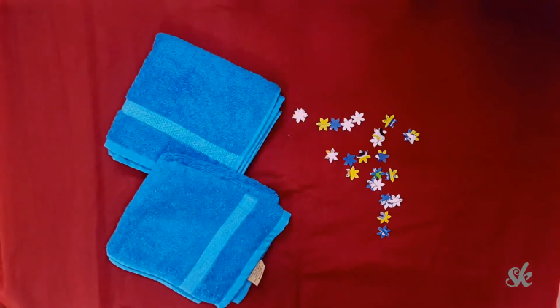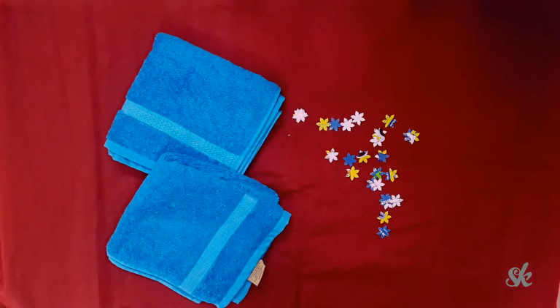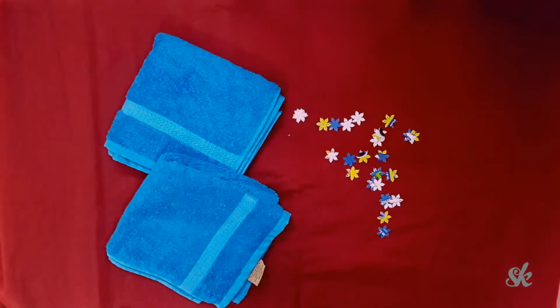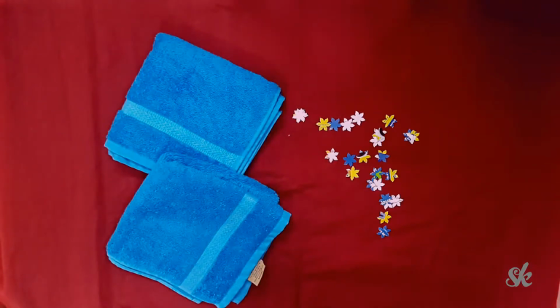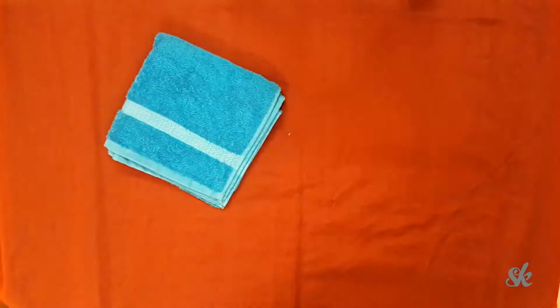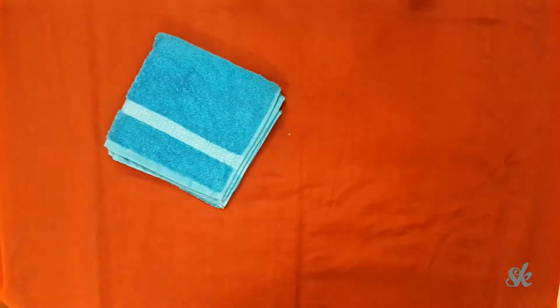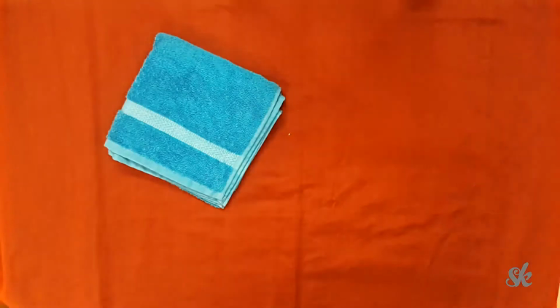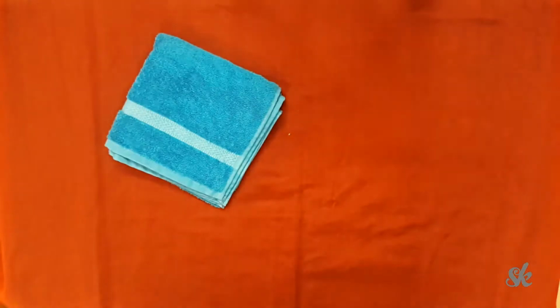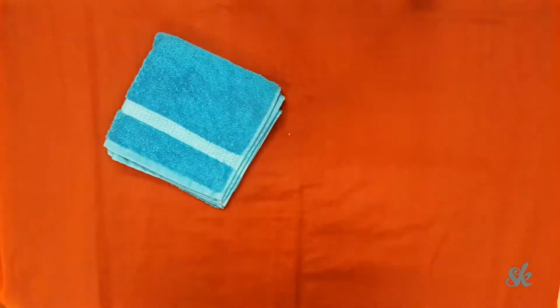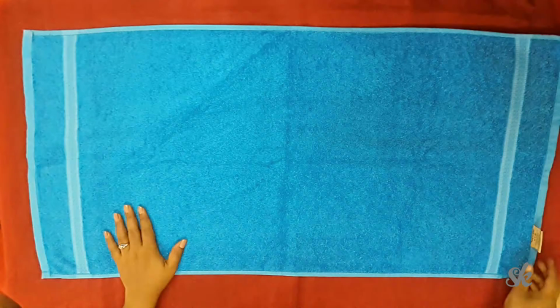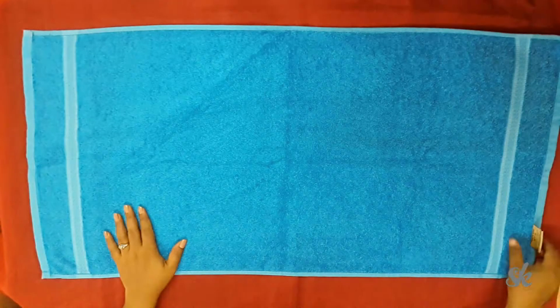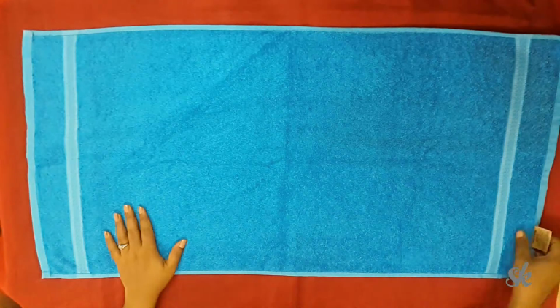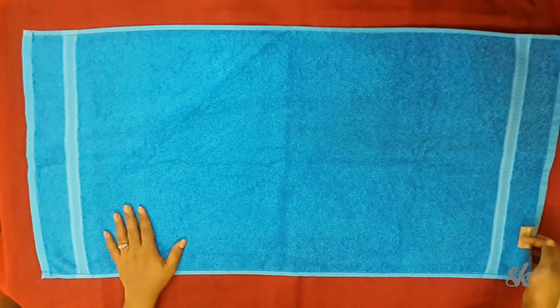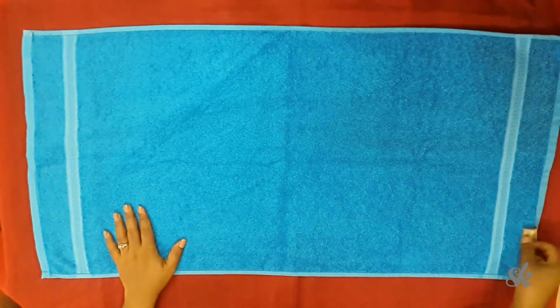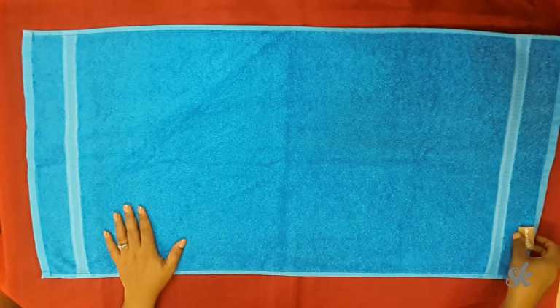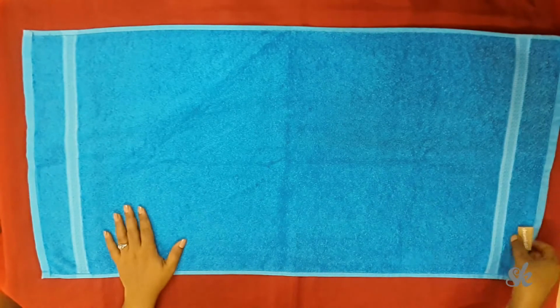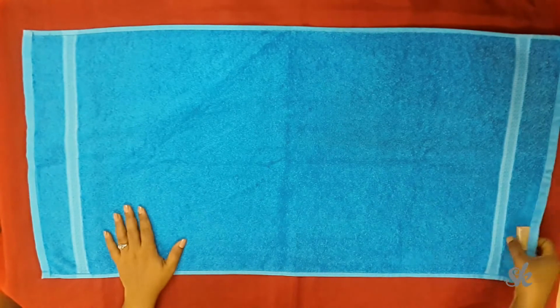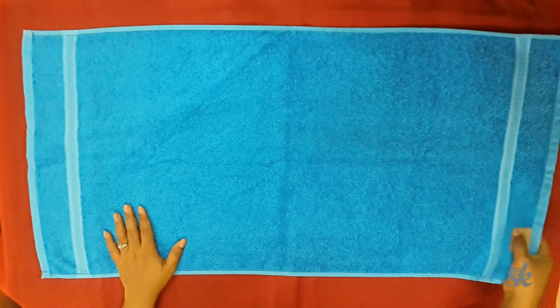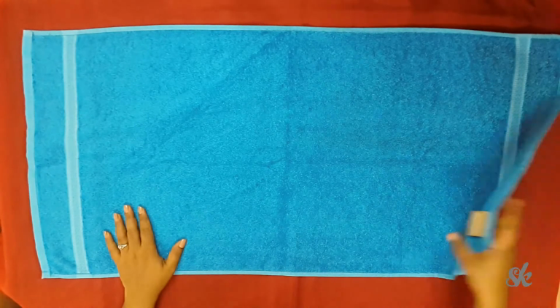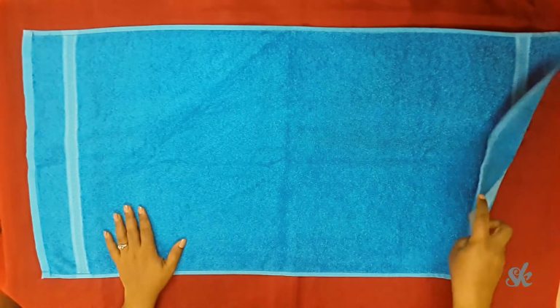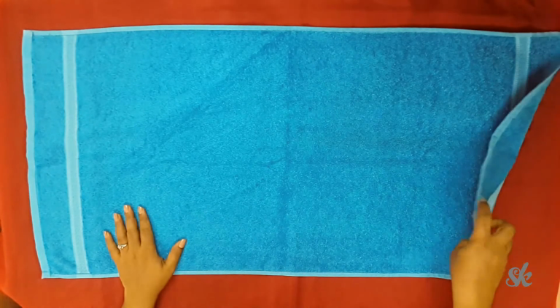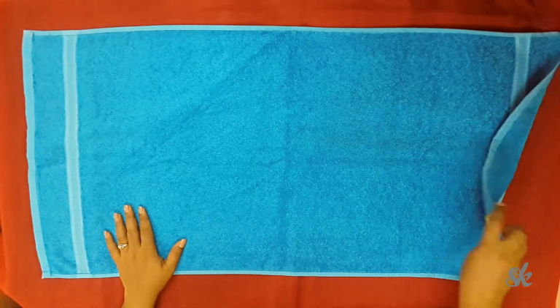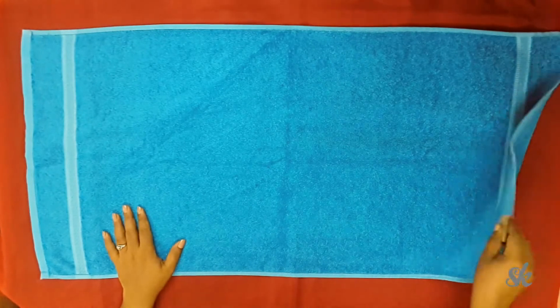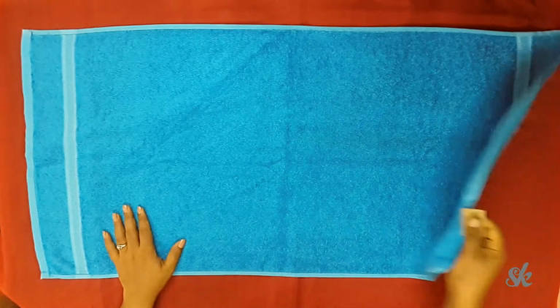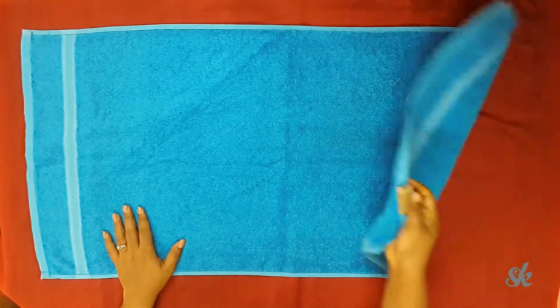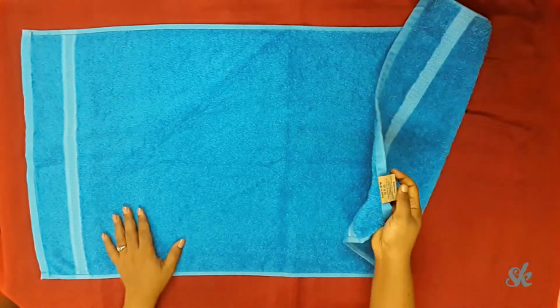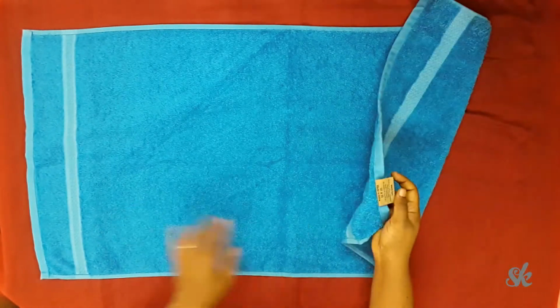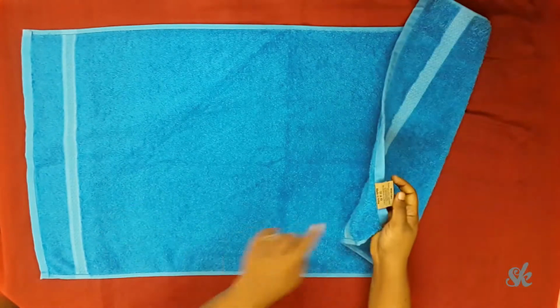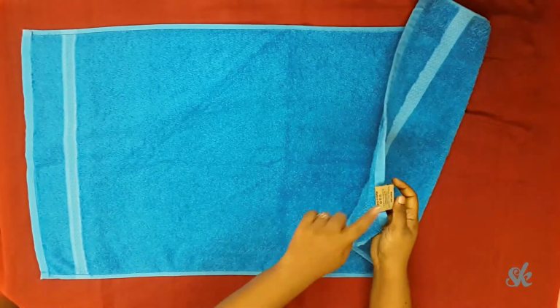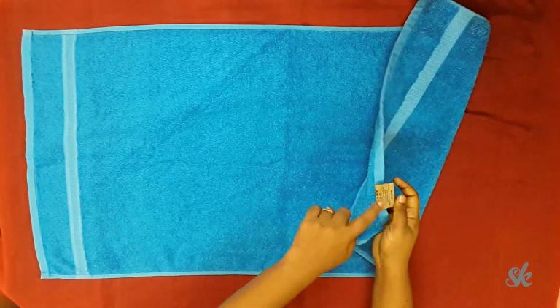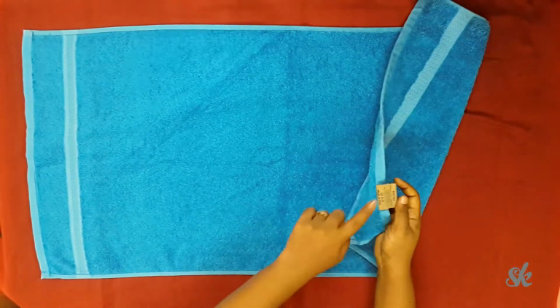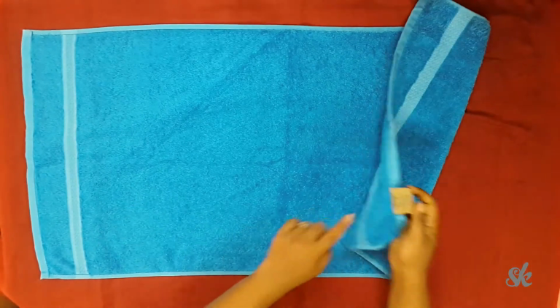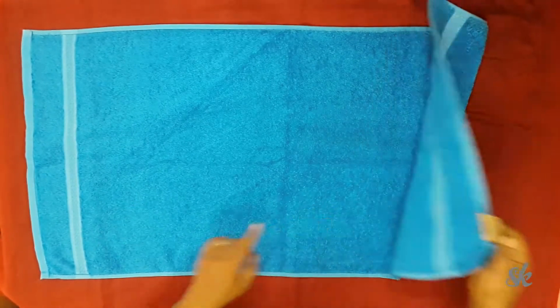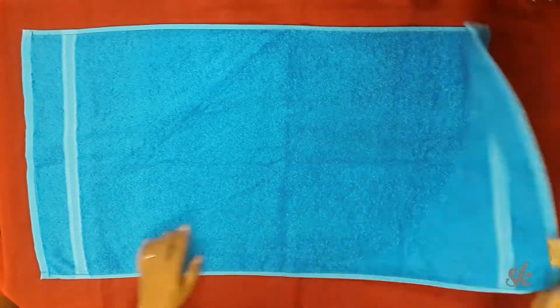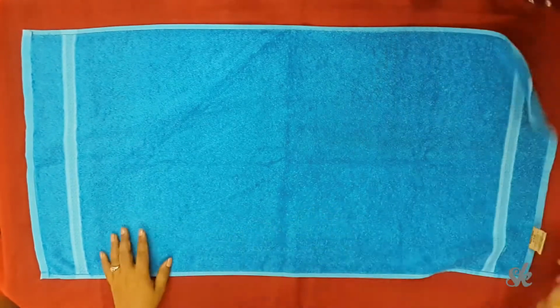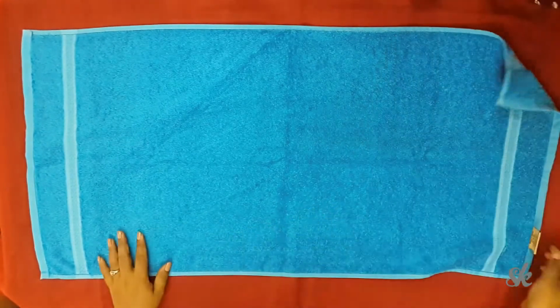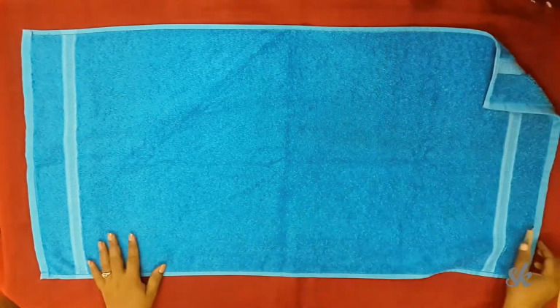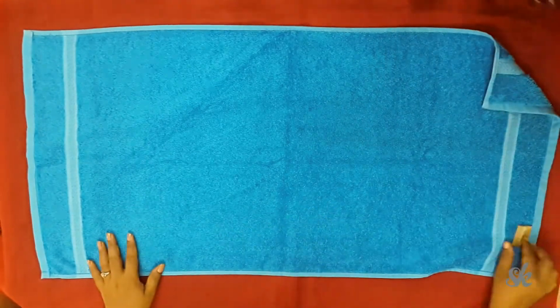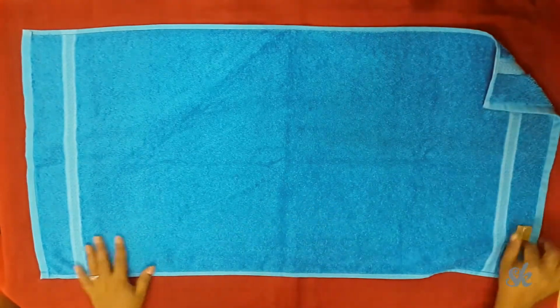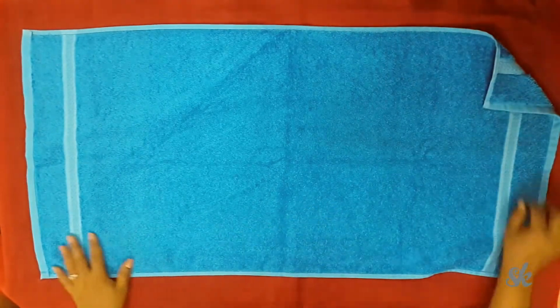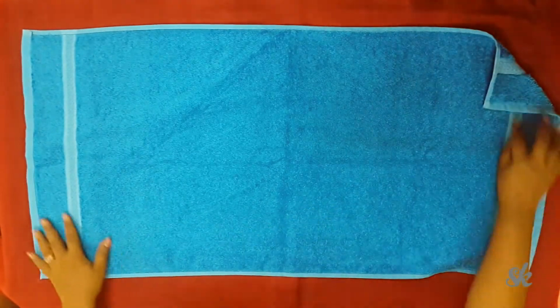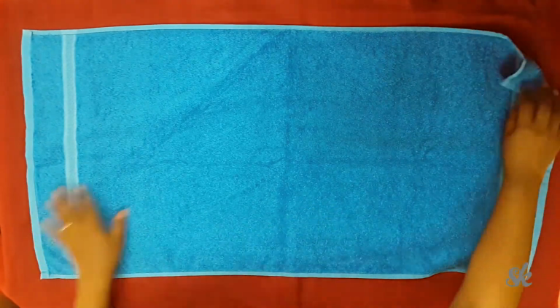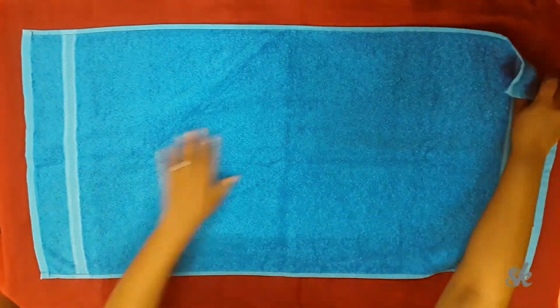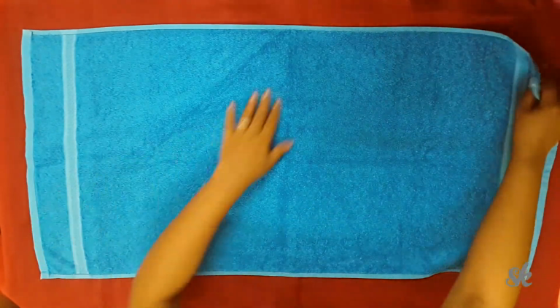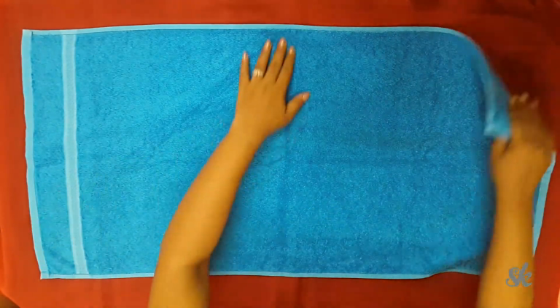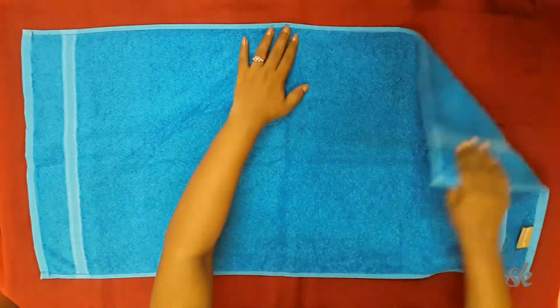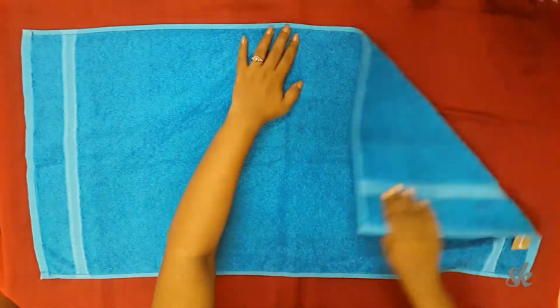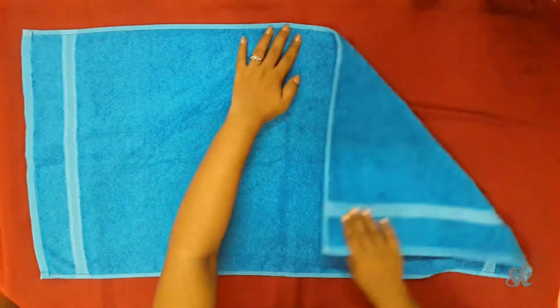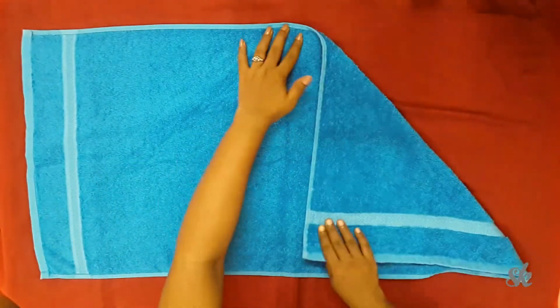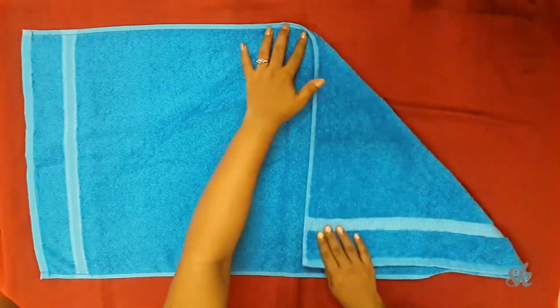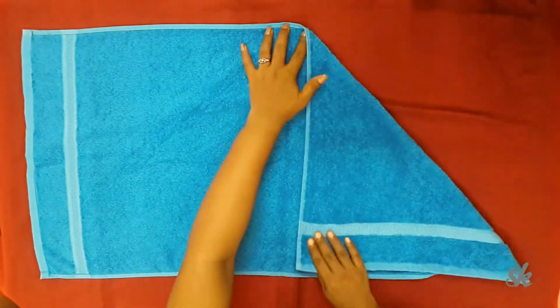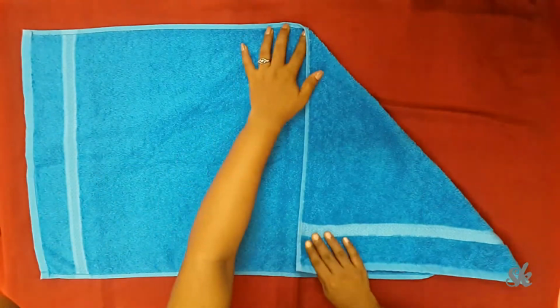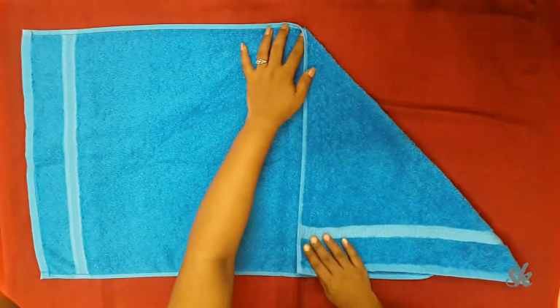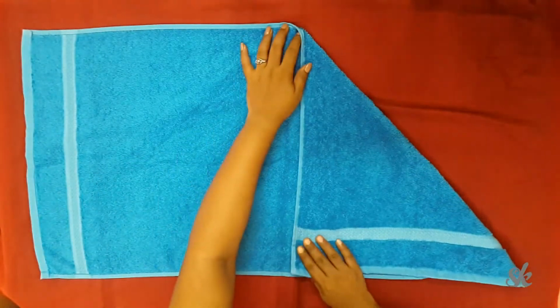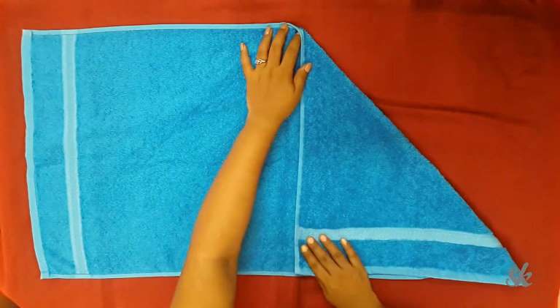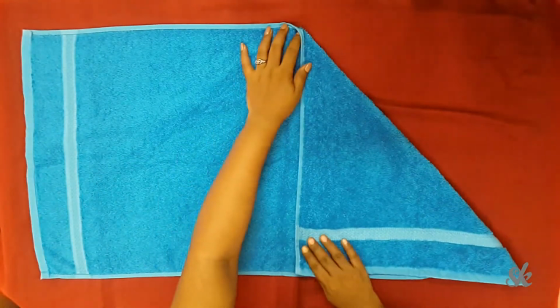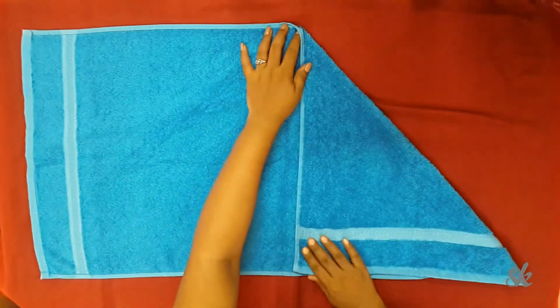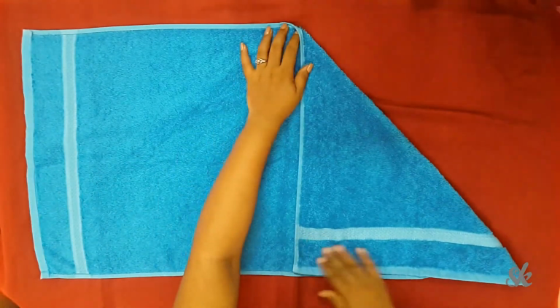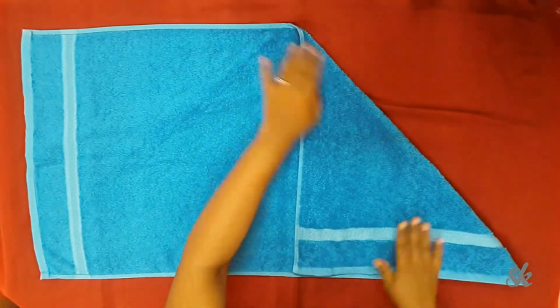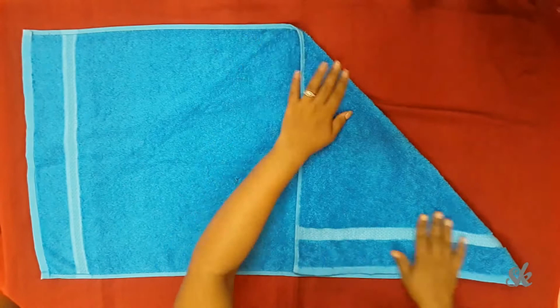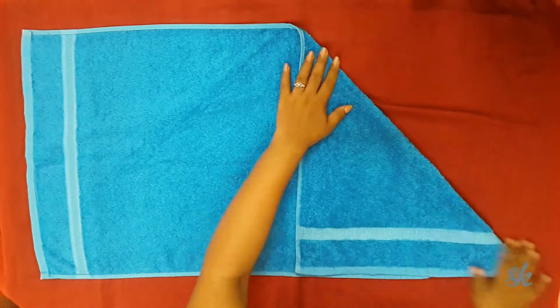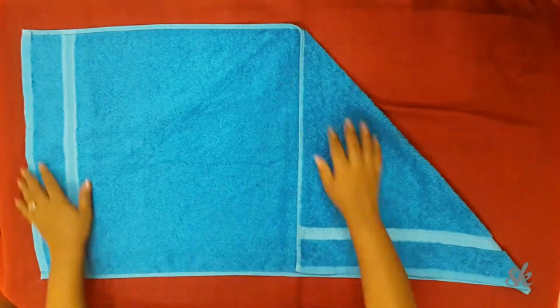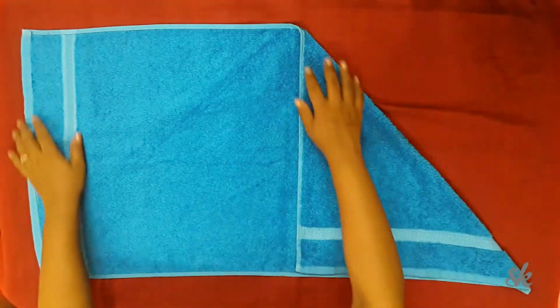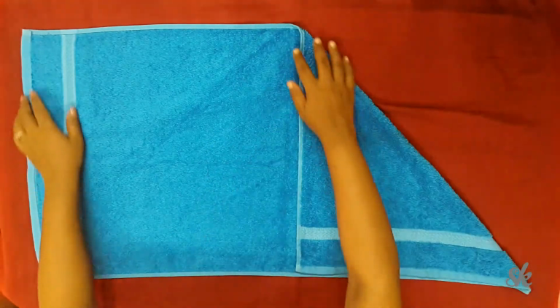Let us start with the swan body. Lay out the towel horizontally. Remember, the wrong side of the towel should face you — with the help of the towel label you can do that.